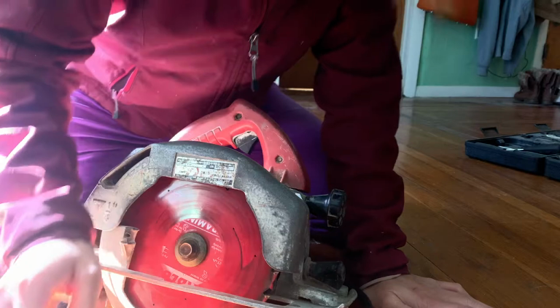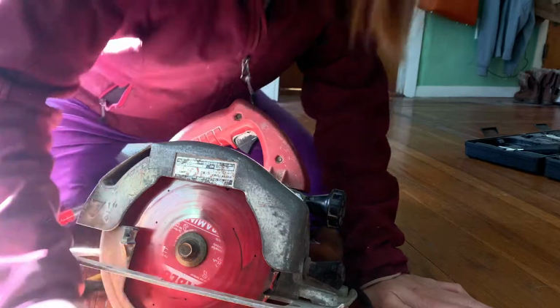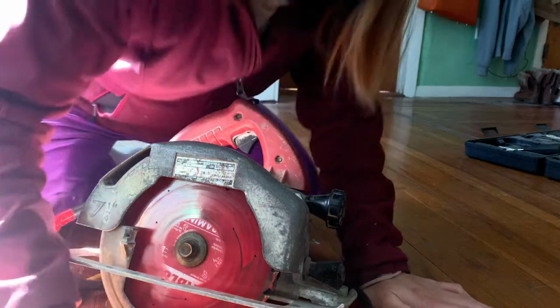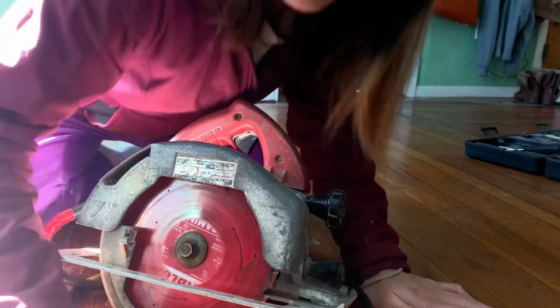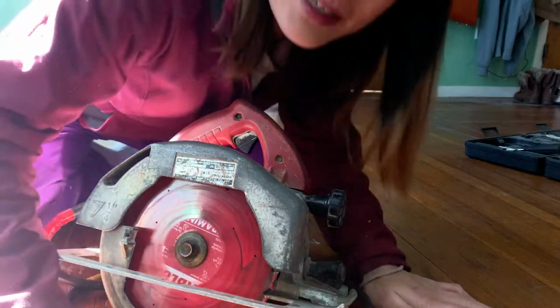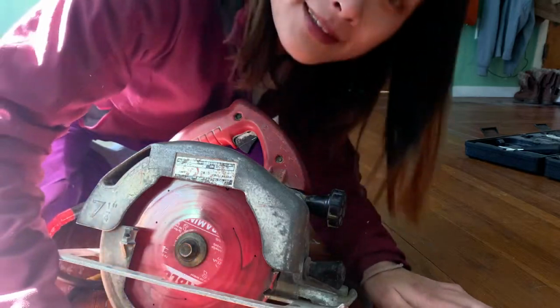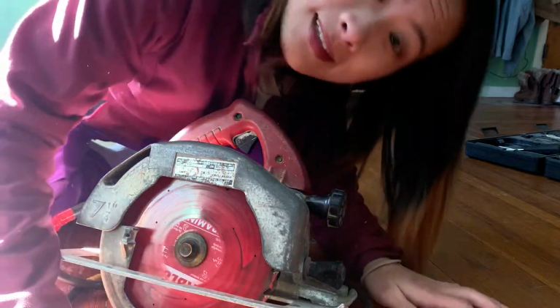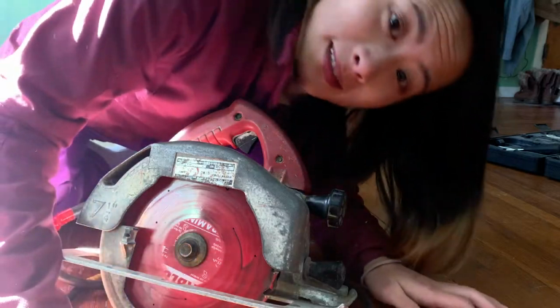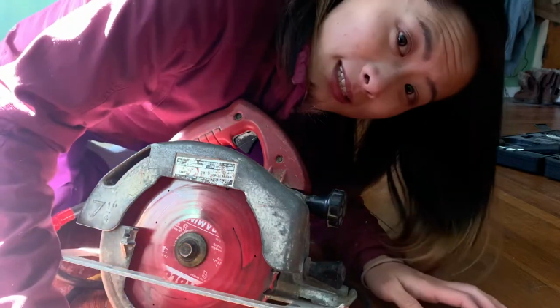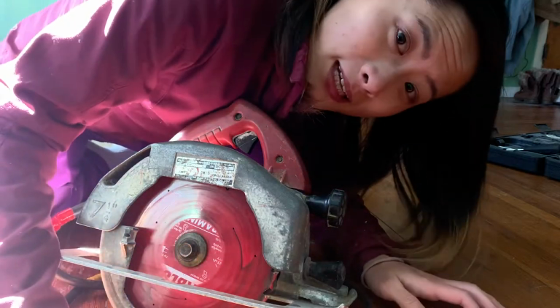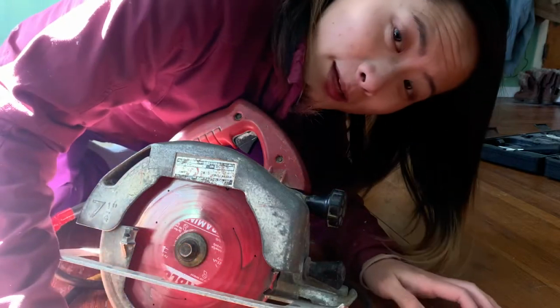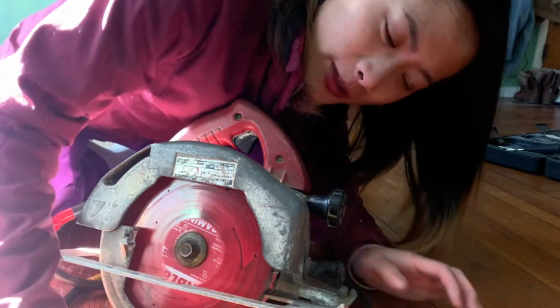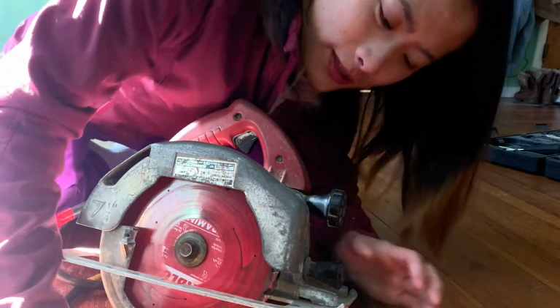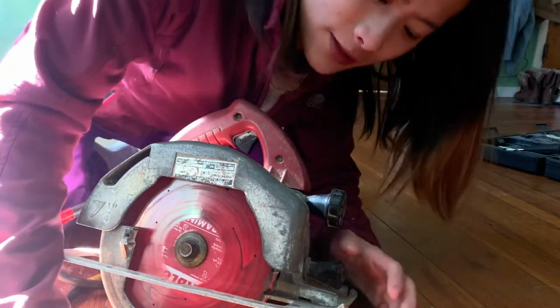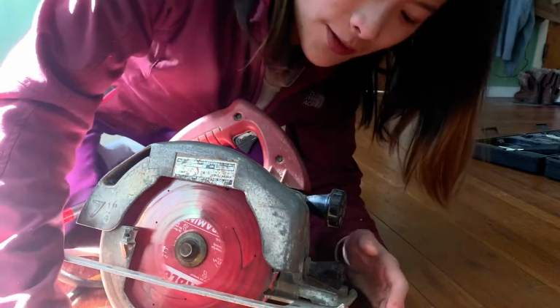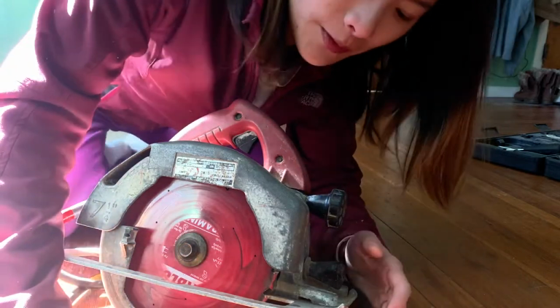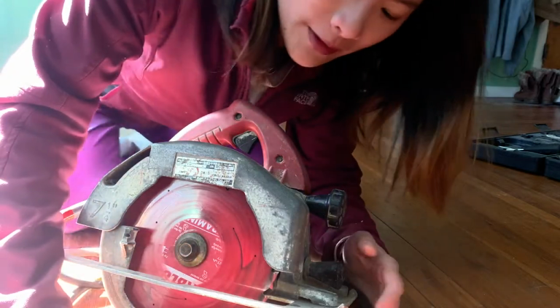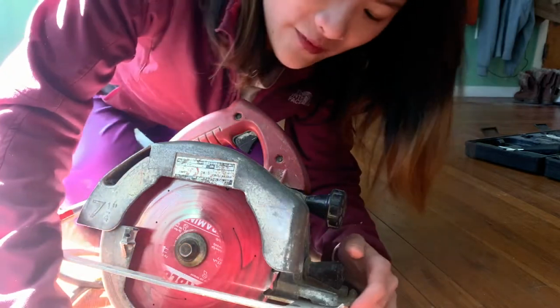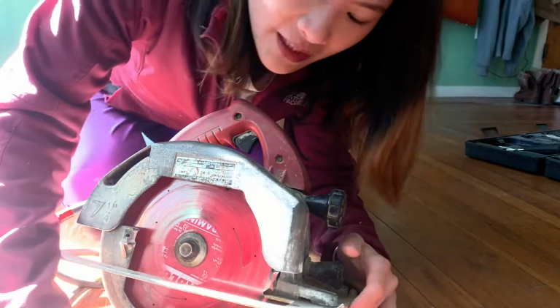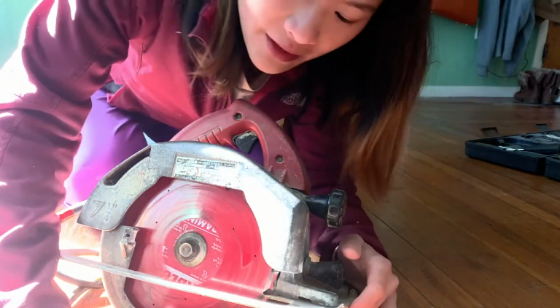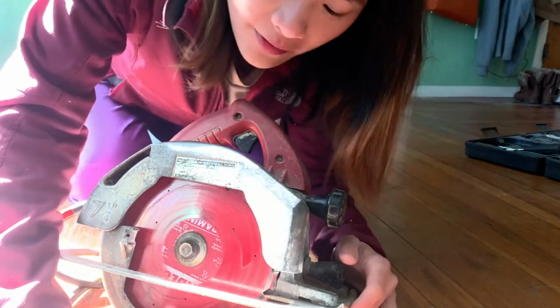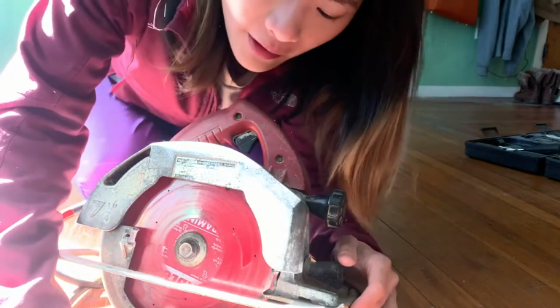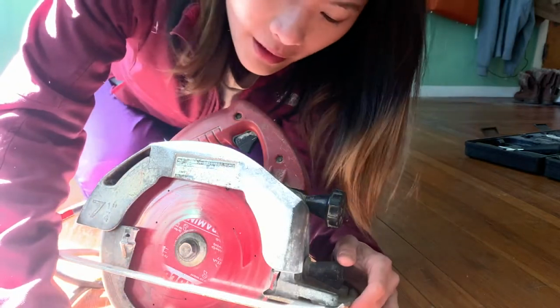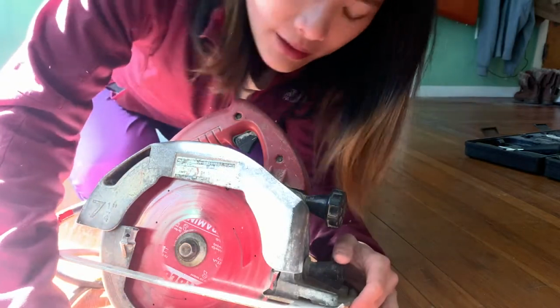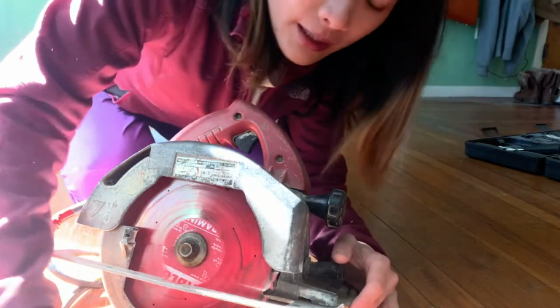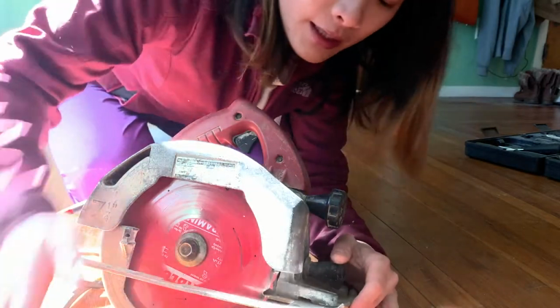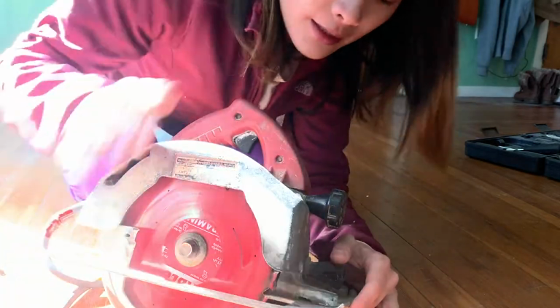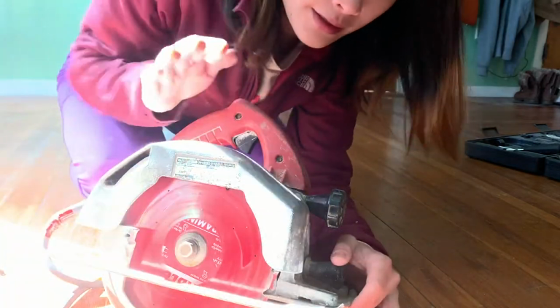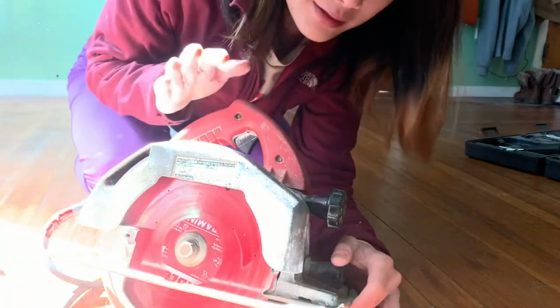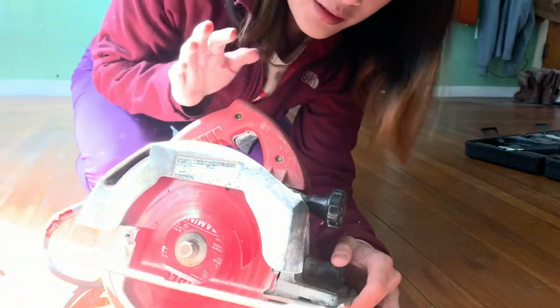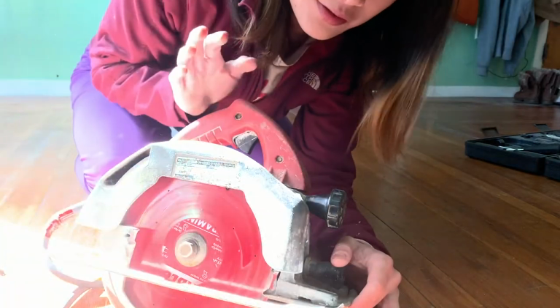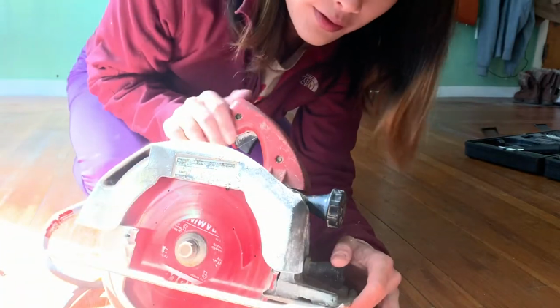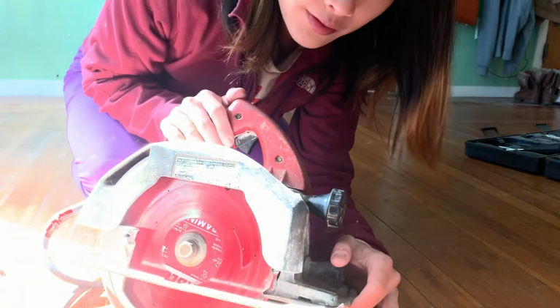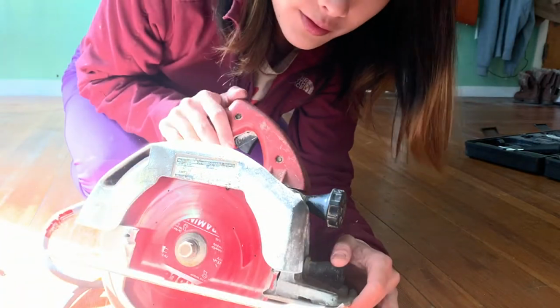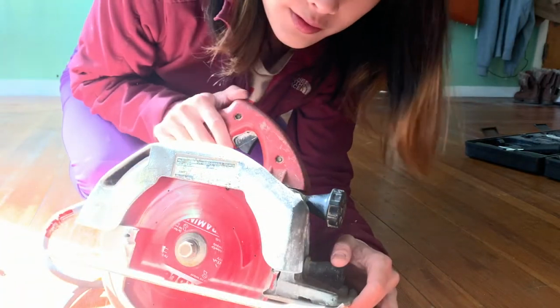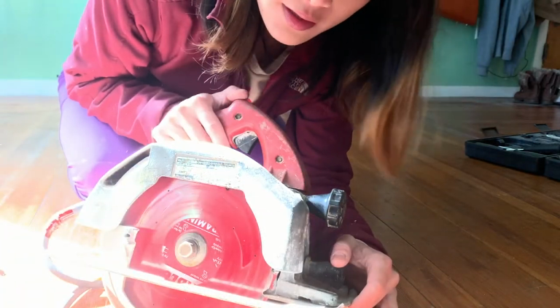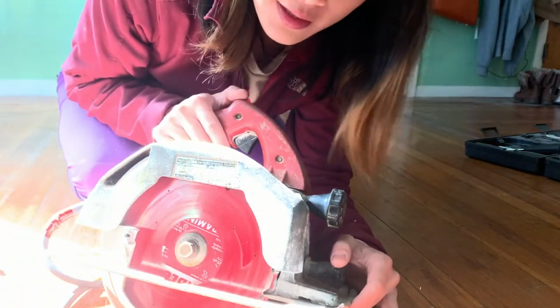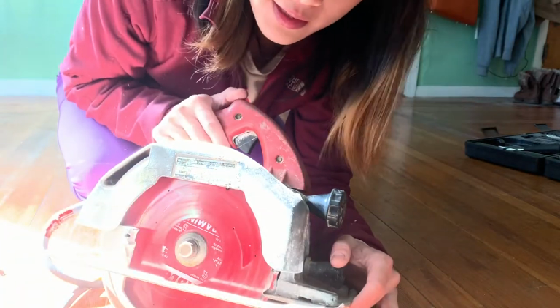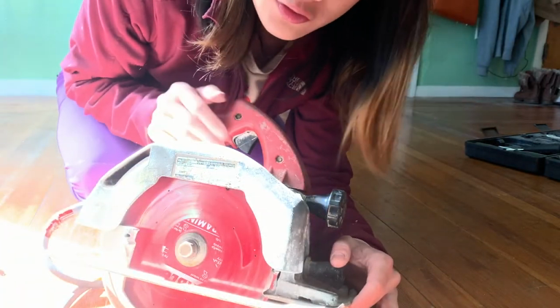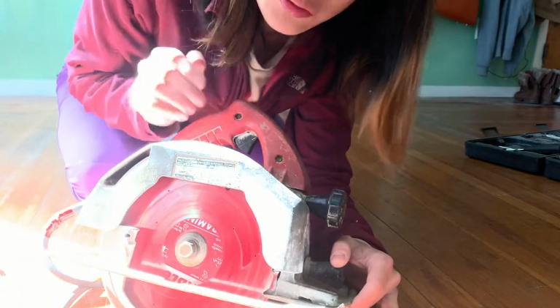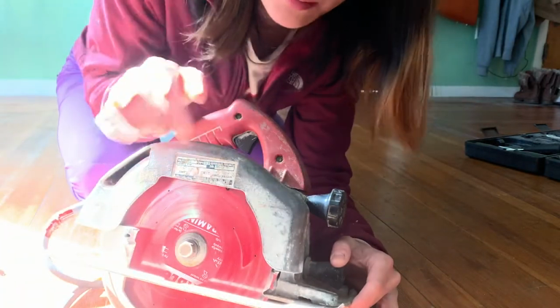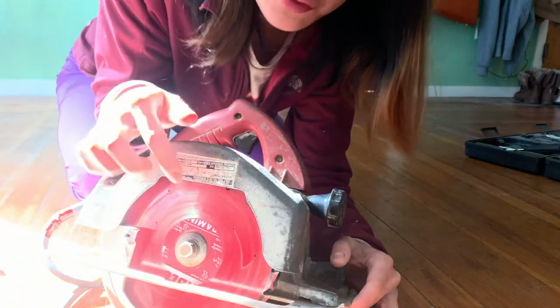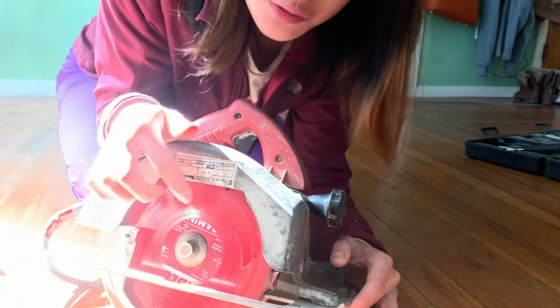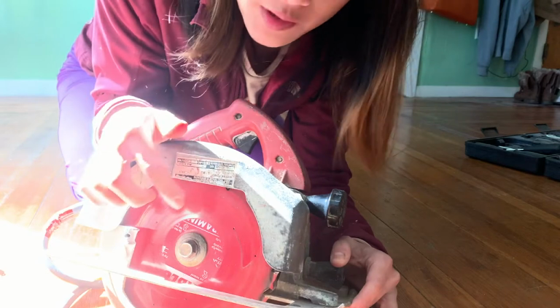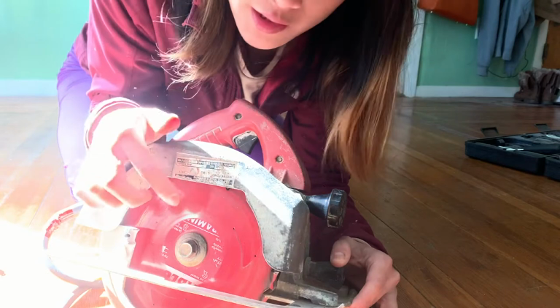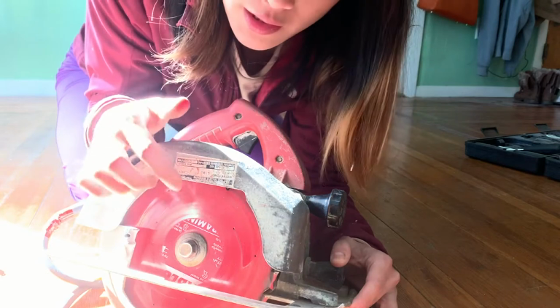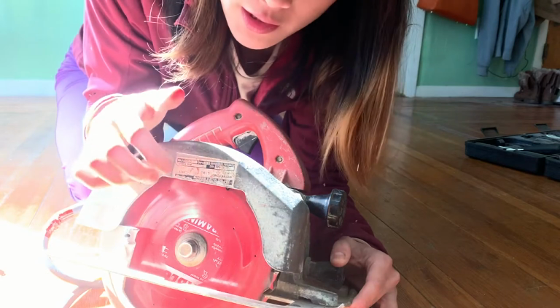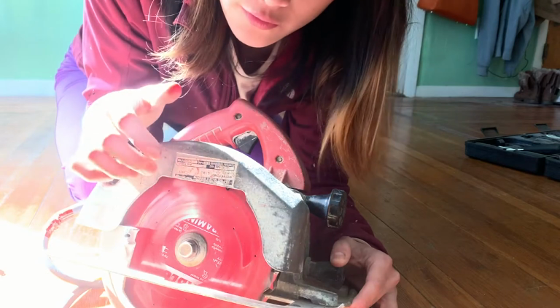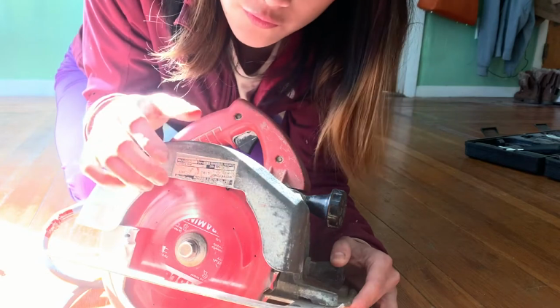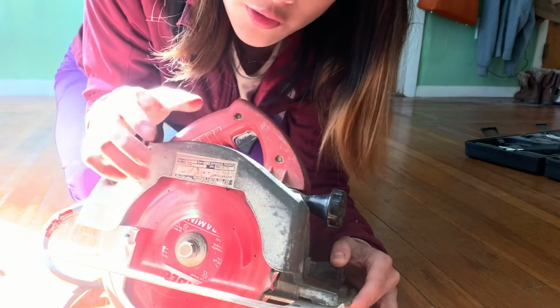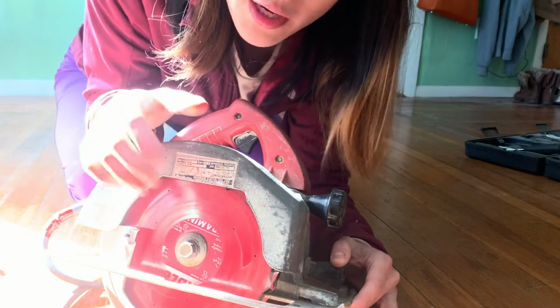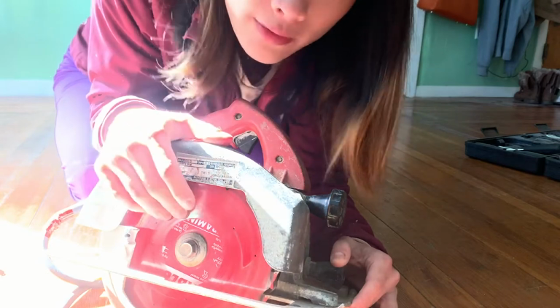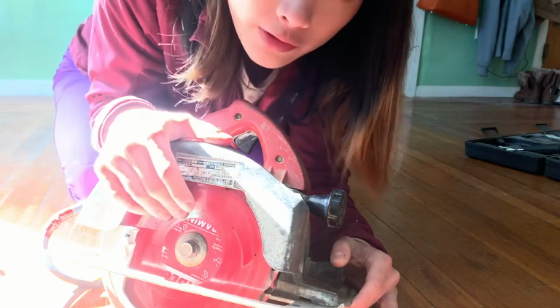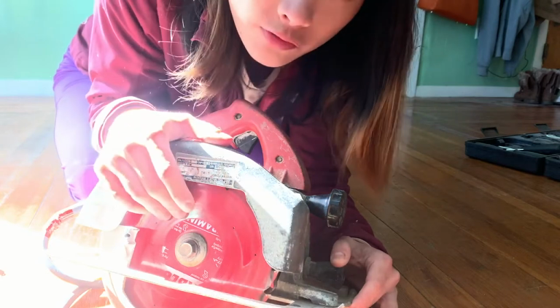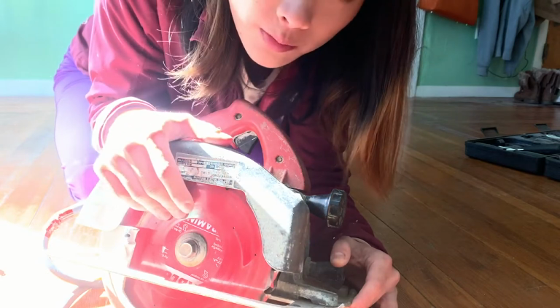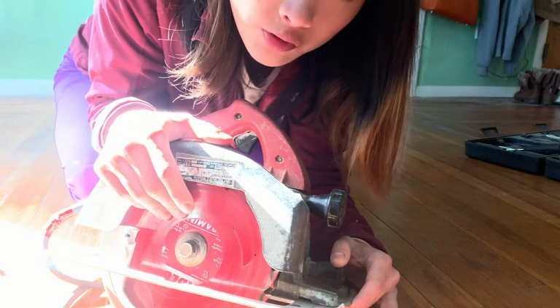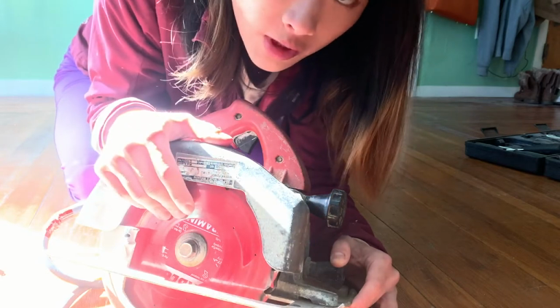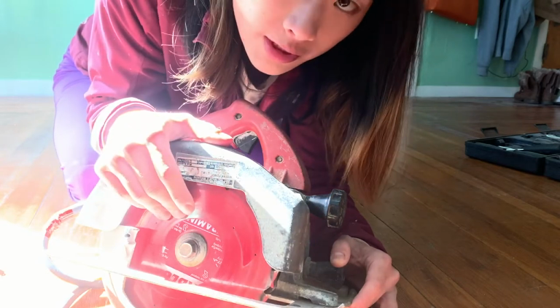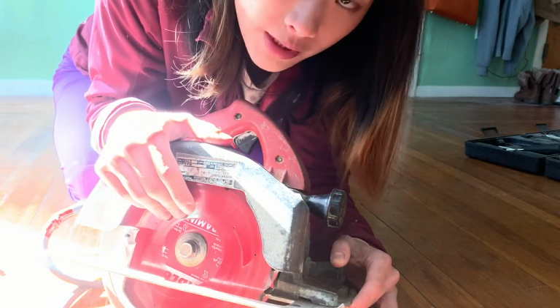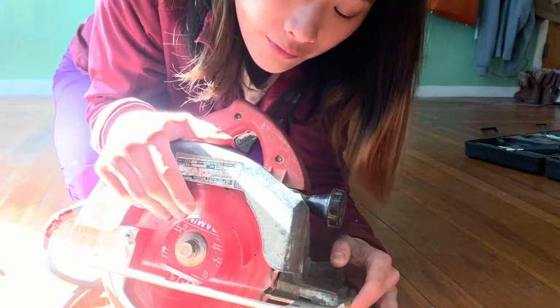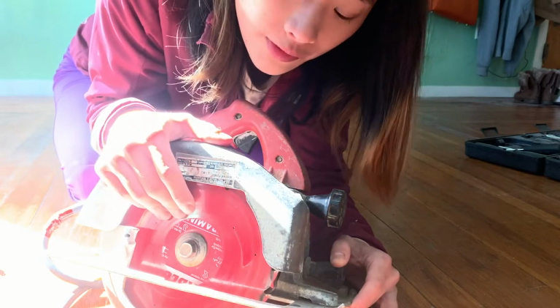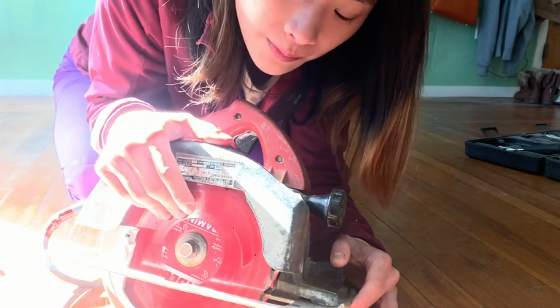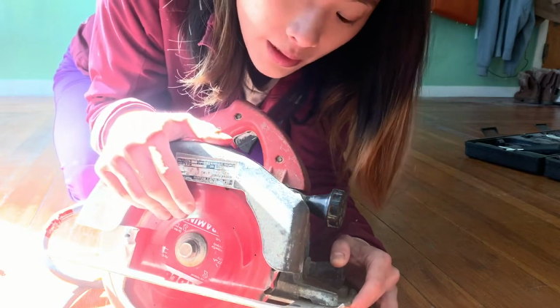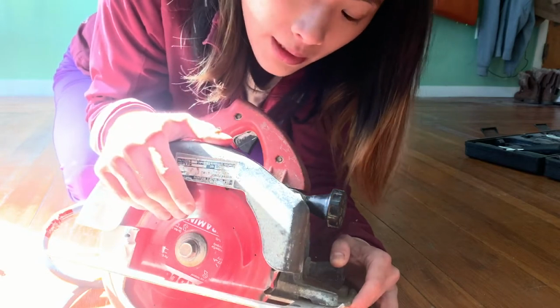Hey guys, today I wanted to do a quick video on this circular saw and troubleshooting if you're having trouble changing out the blade.